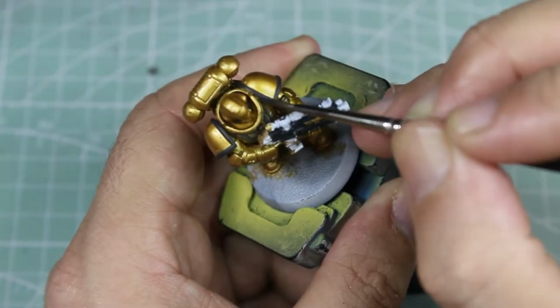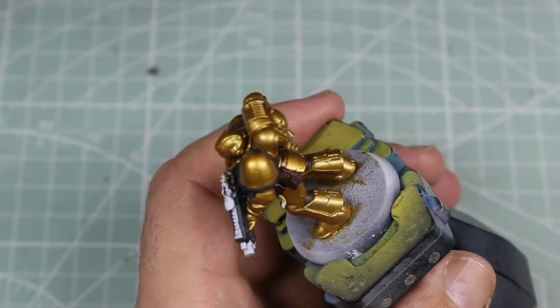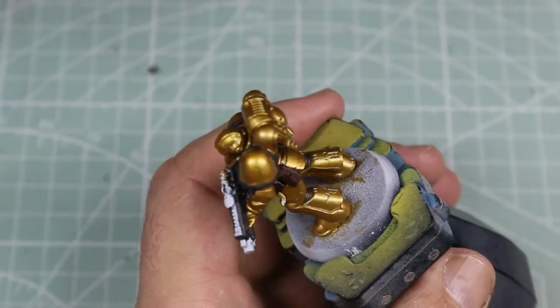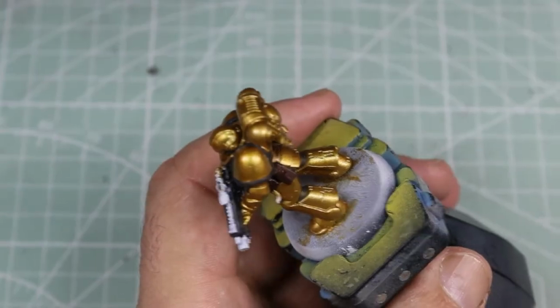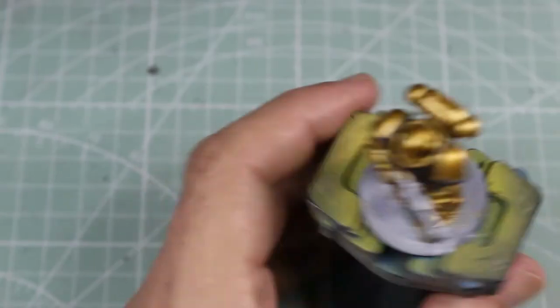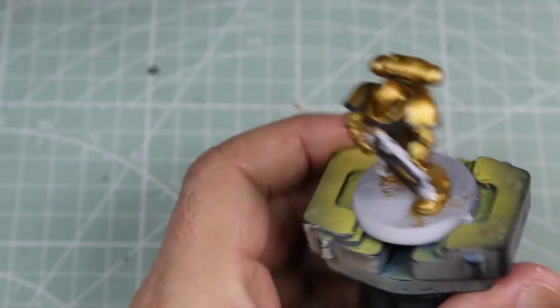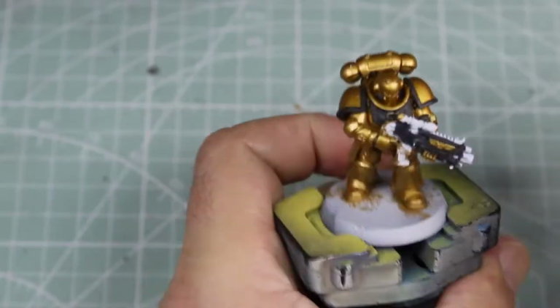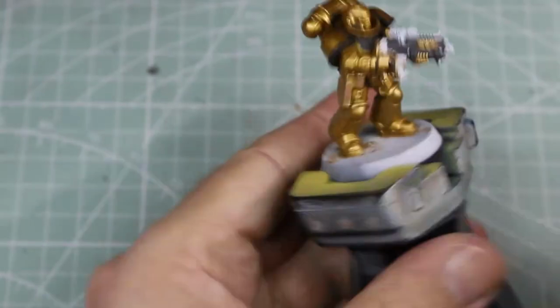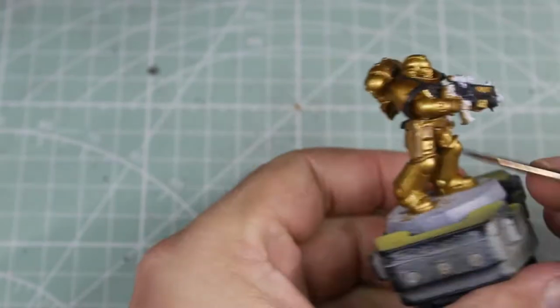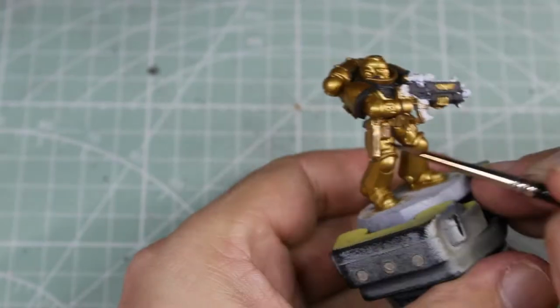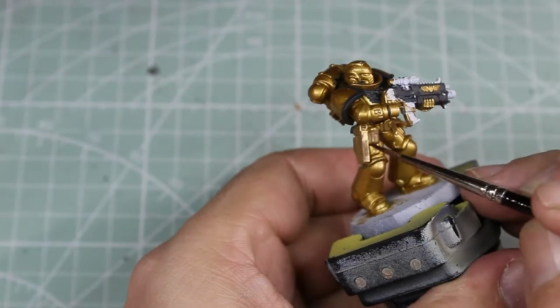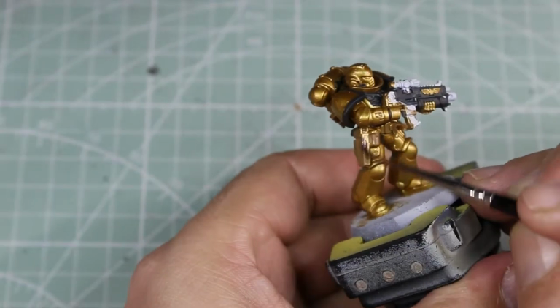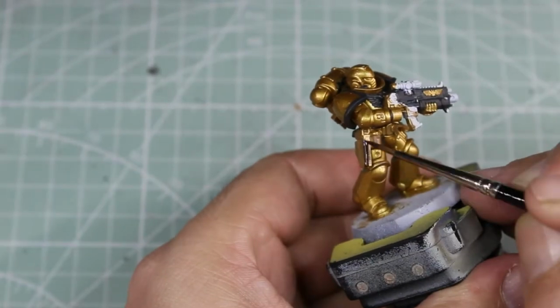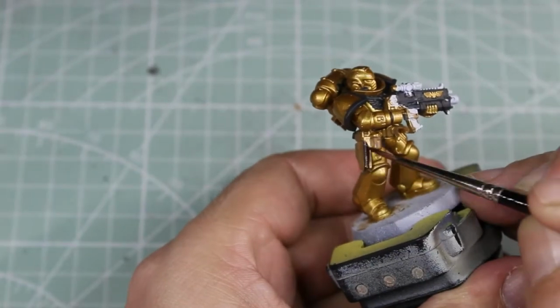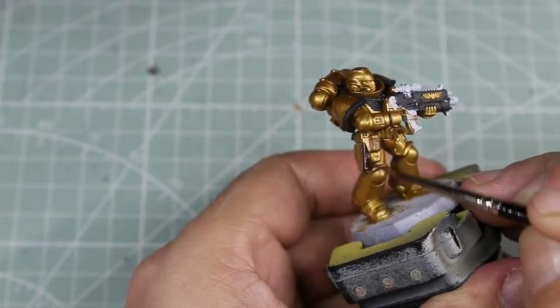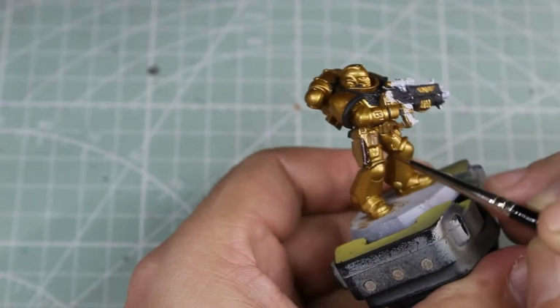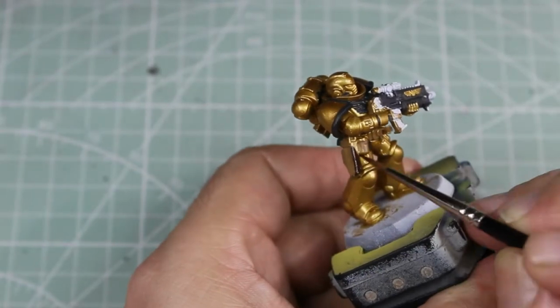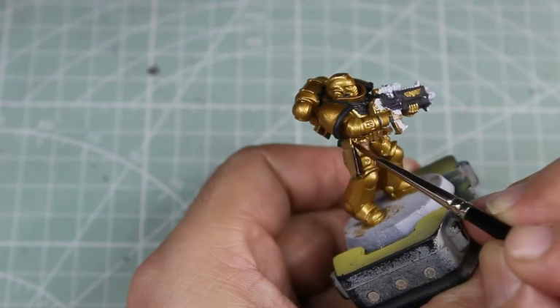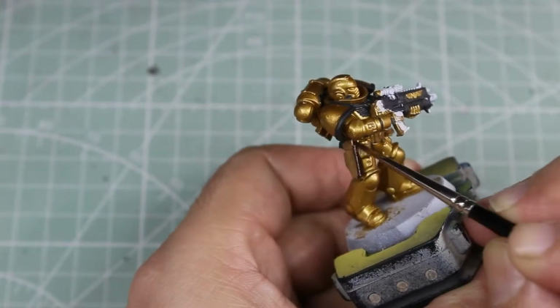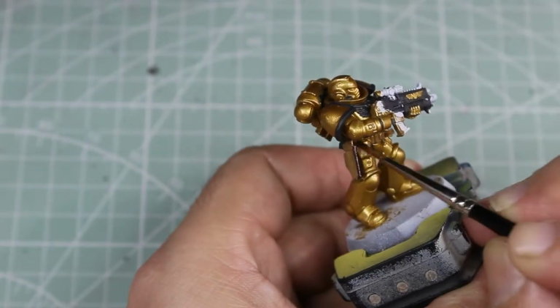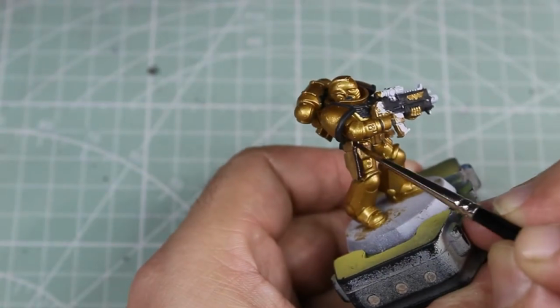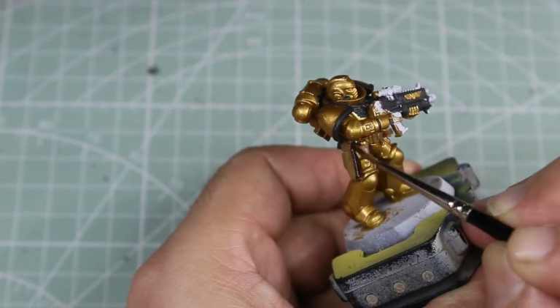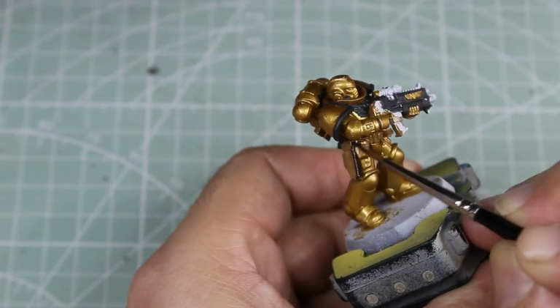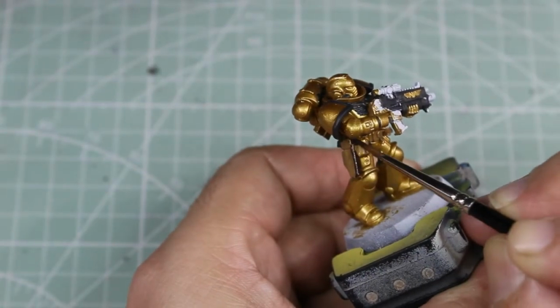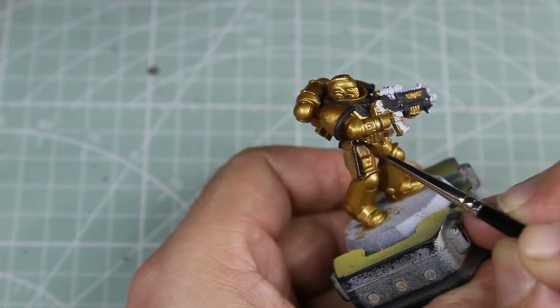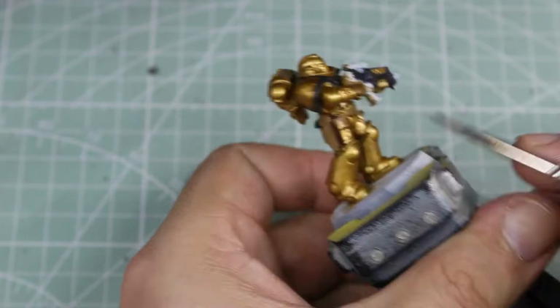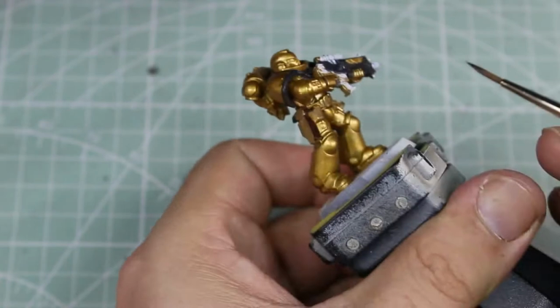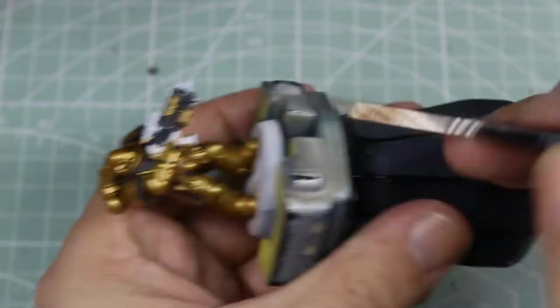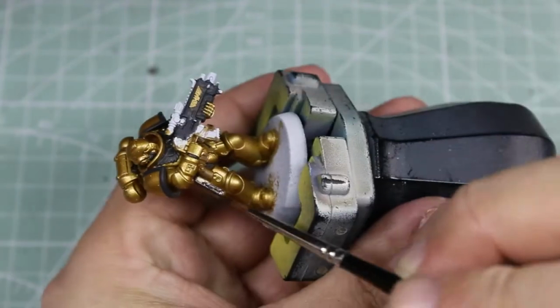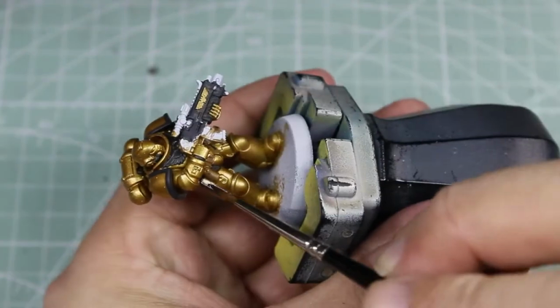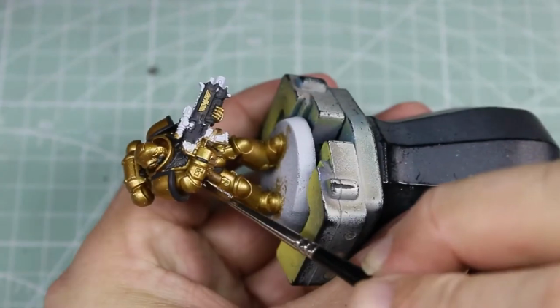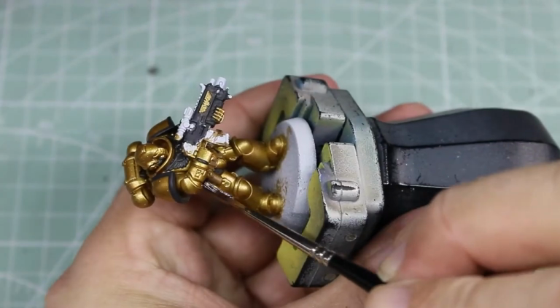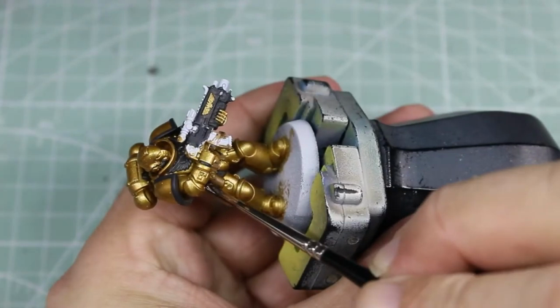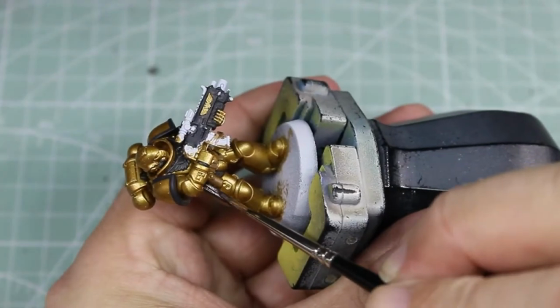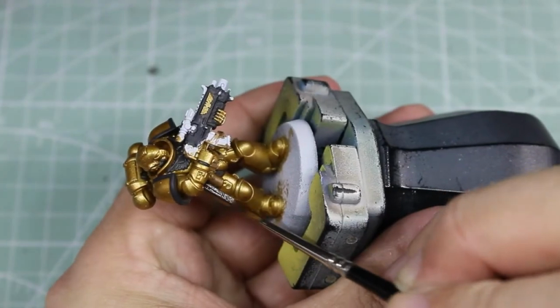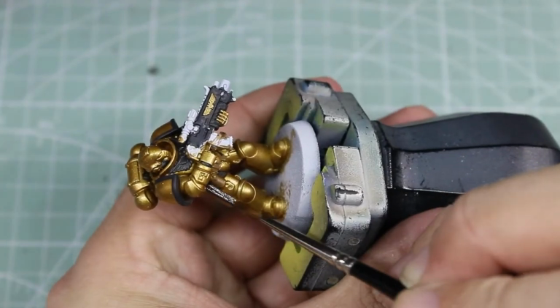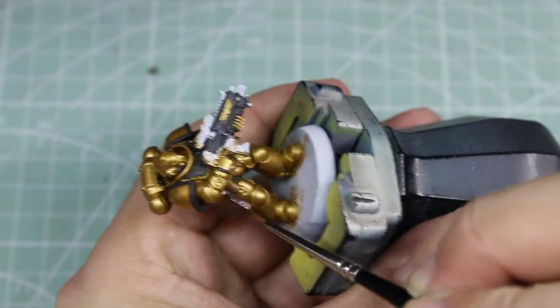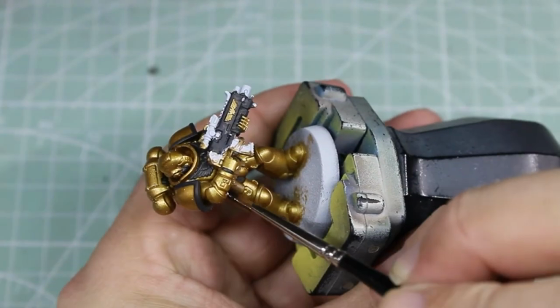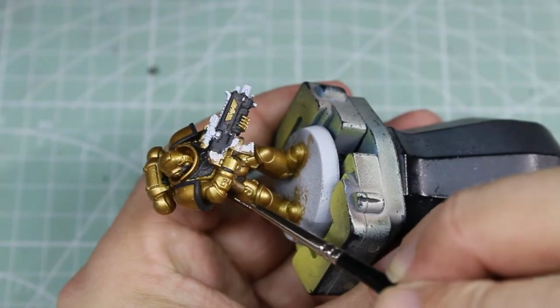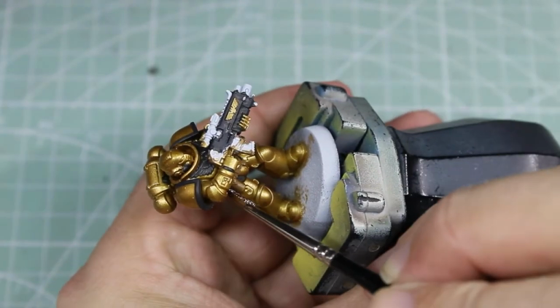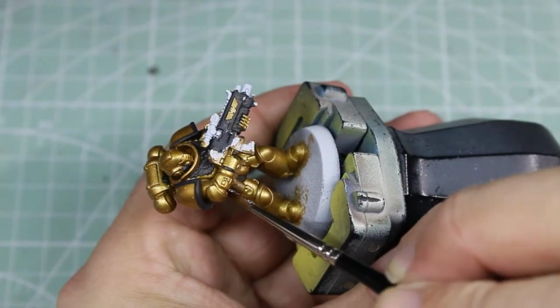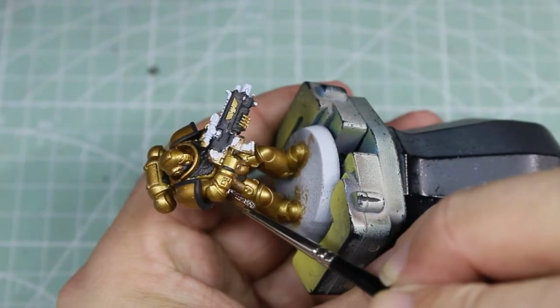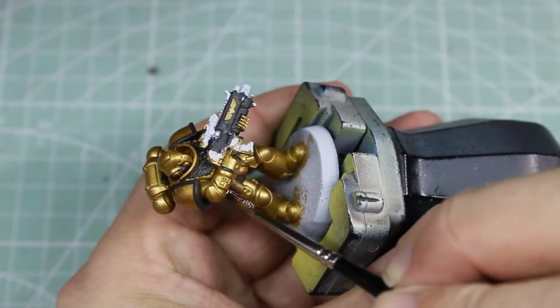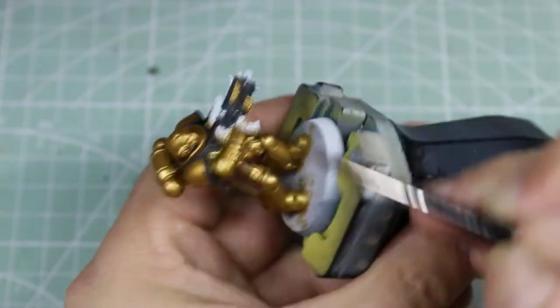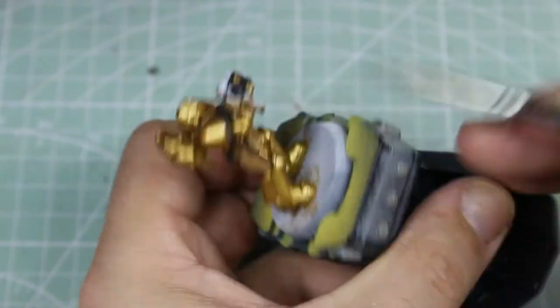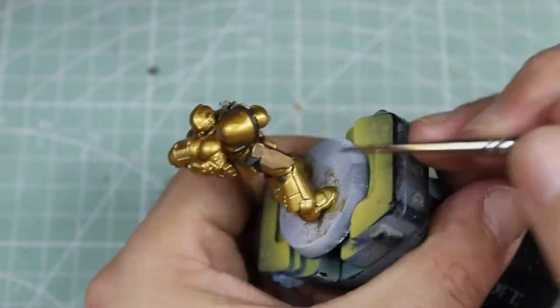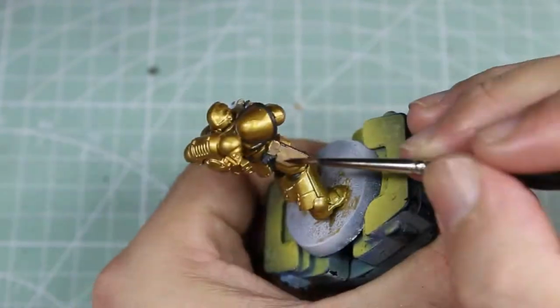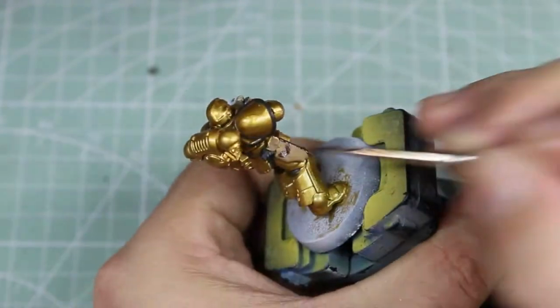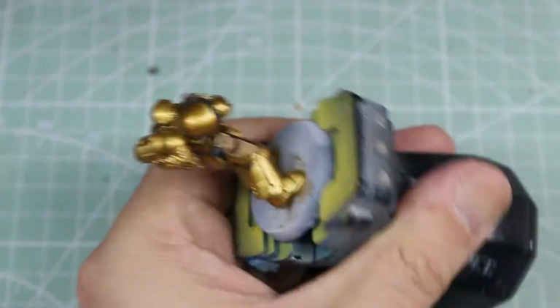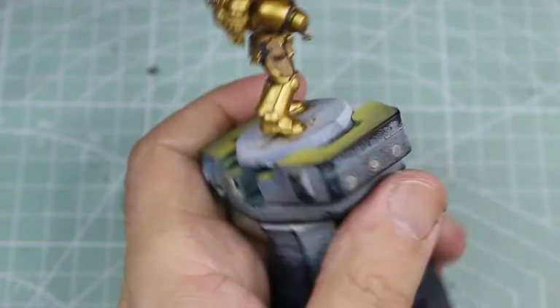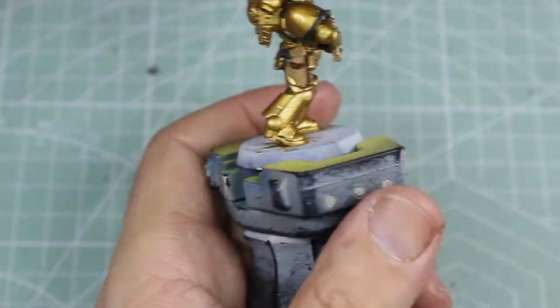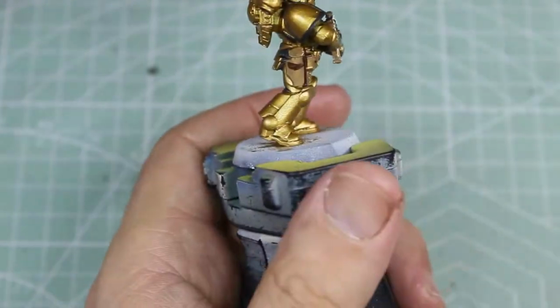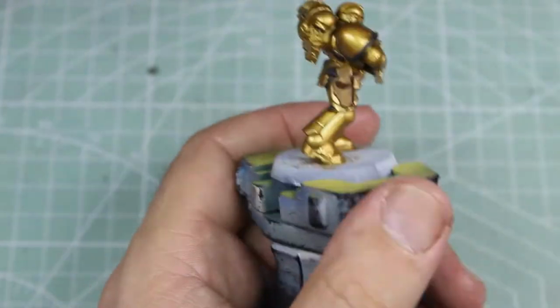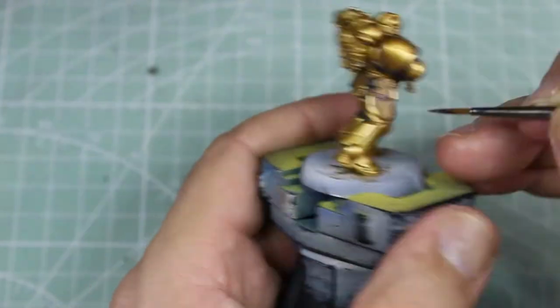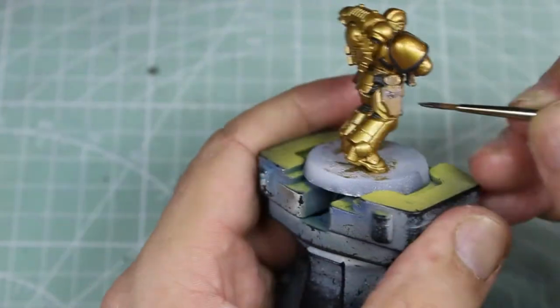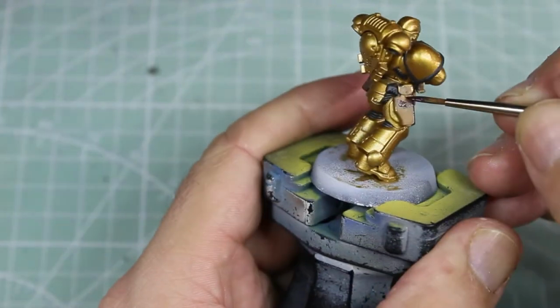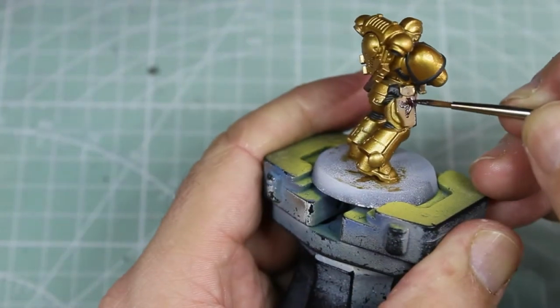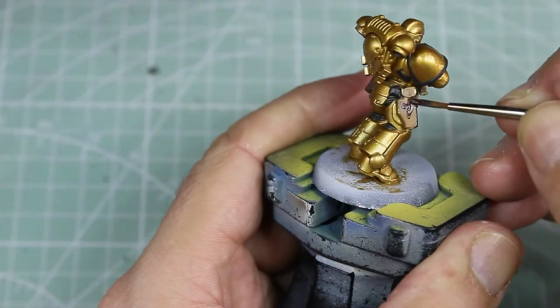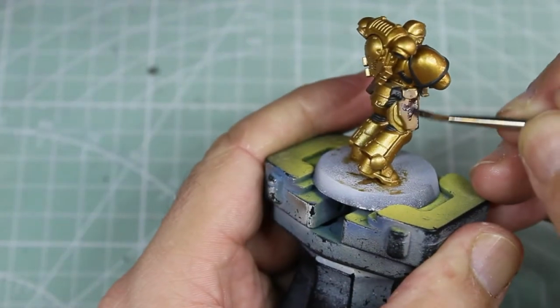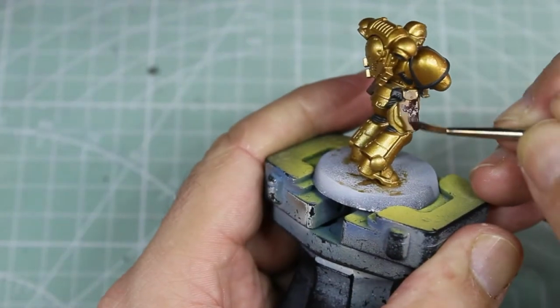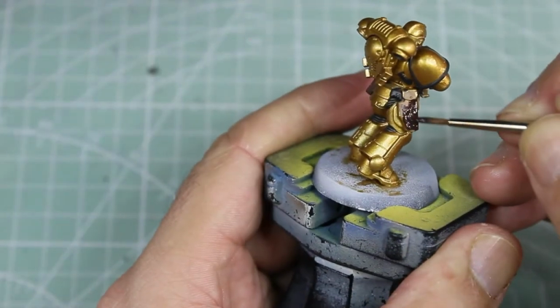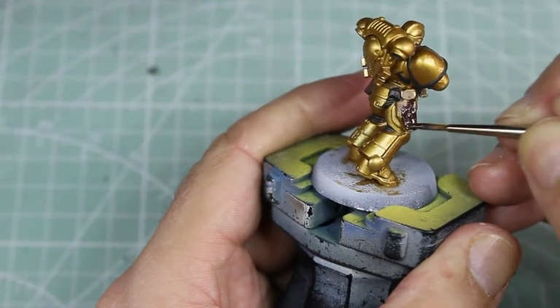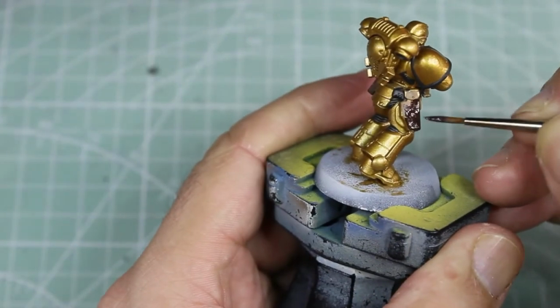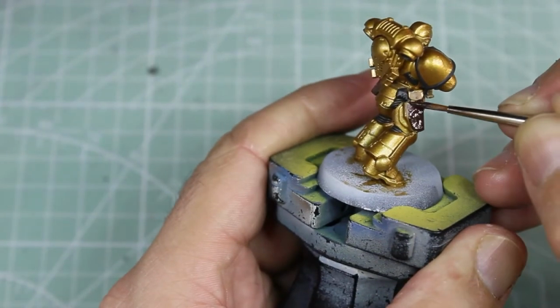Then we're going to get out the brown and lay down the base coat for the belt, the pistol holder, and any other pouches that he's got around his belt.